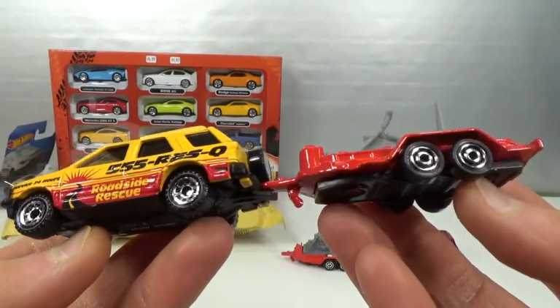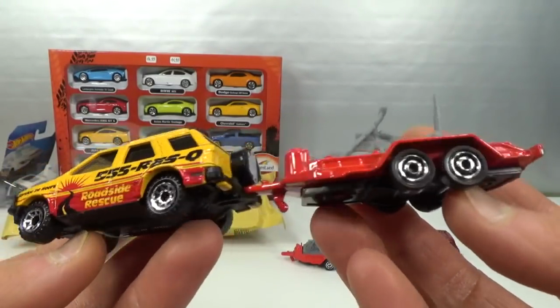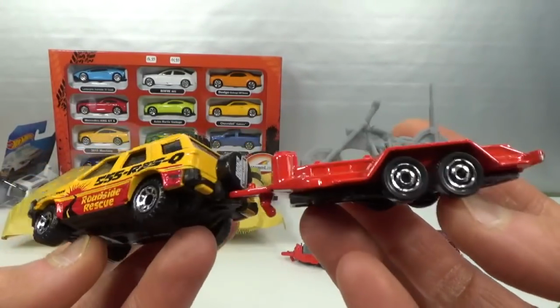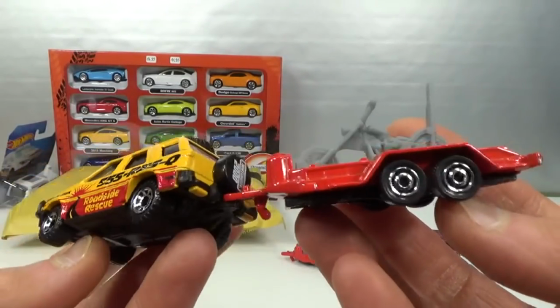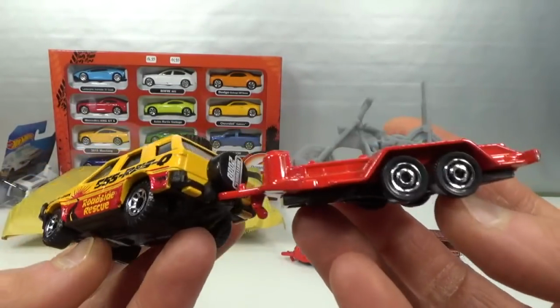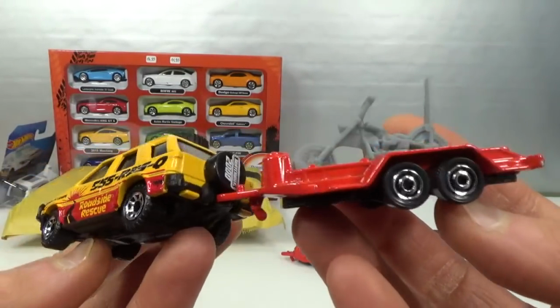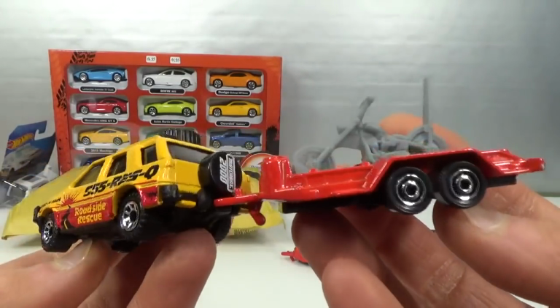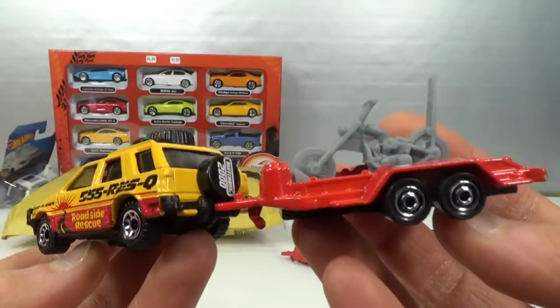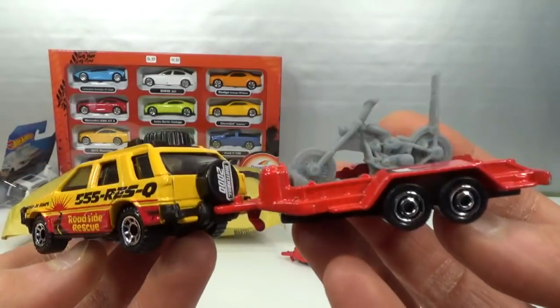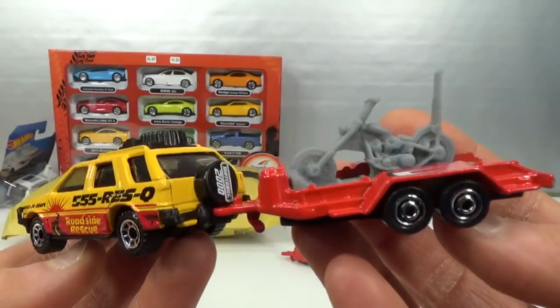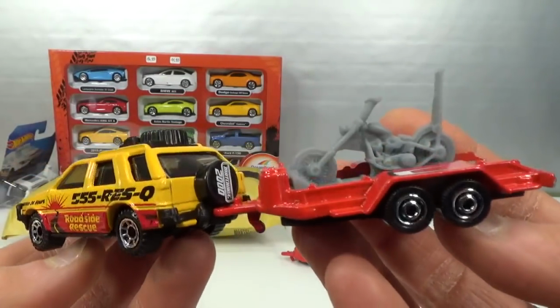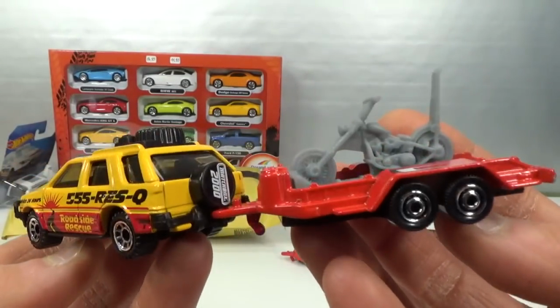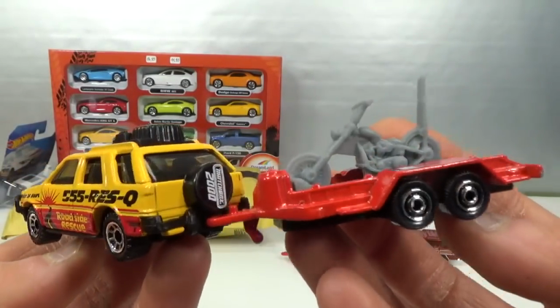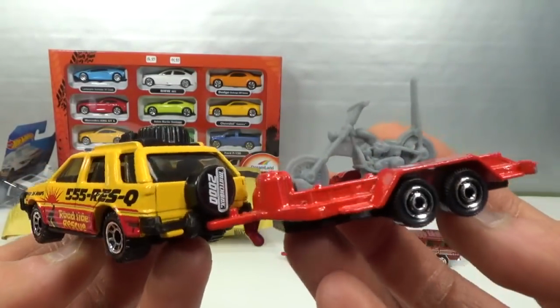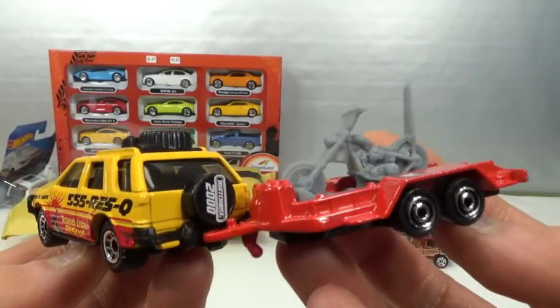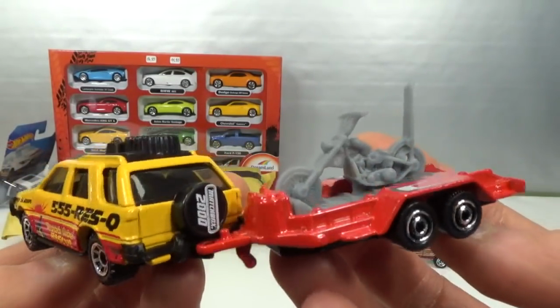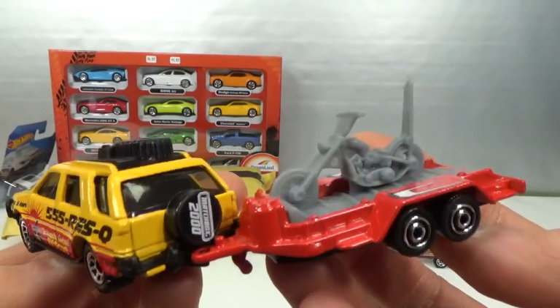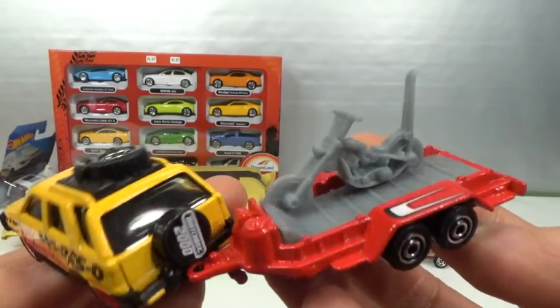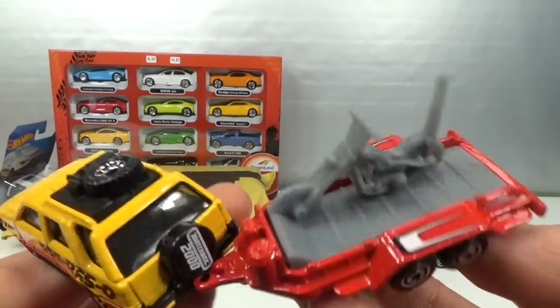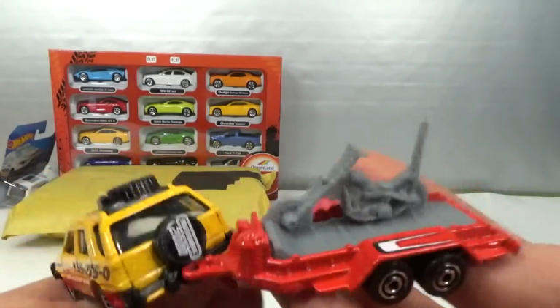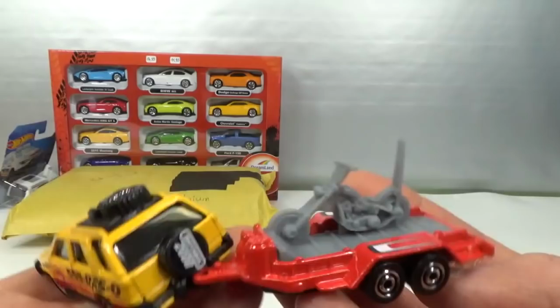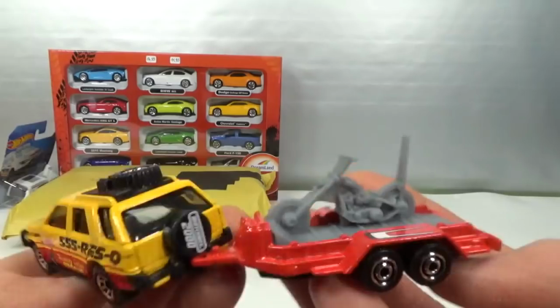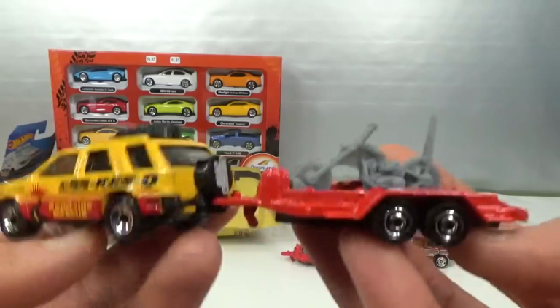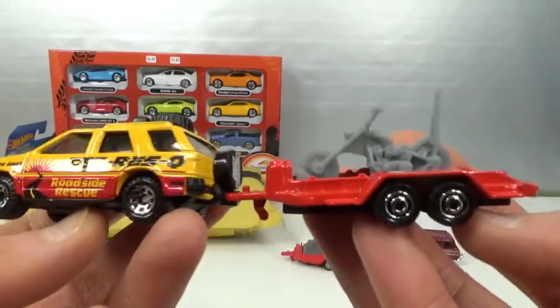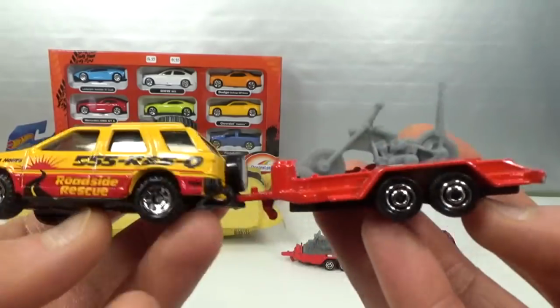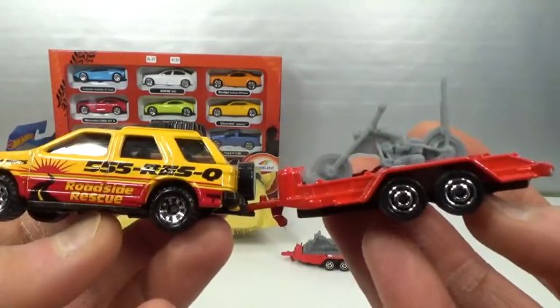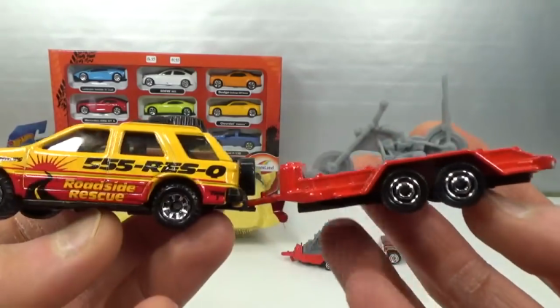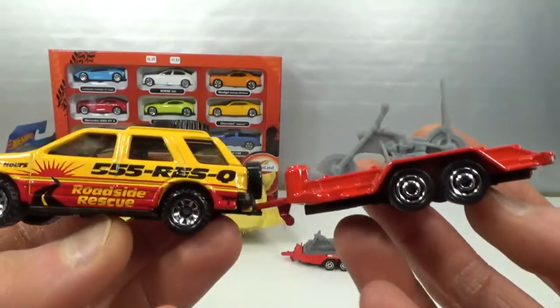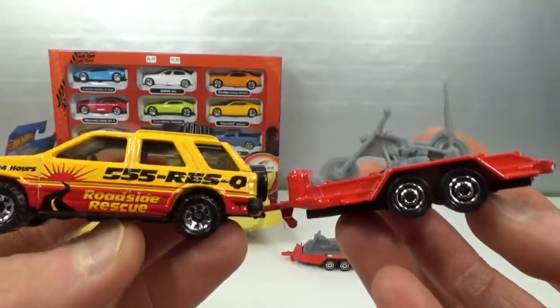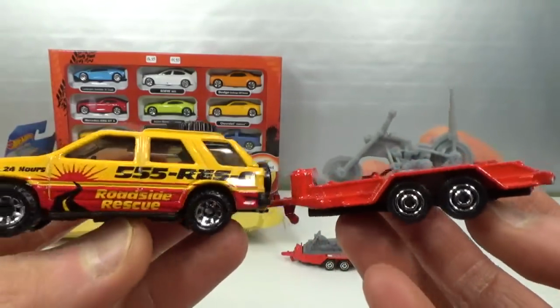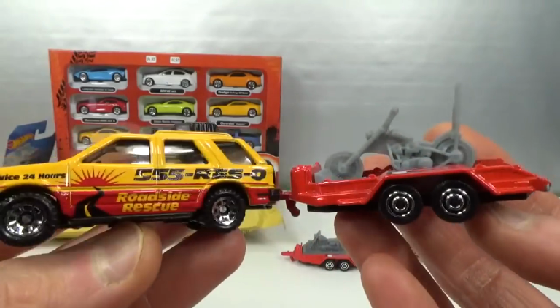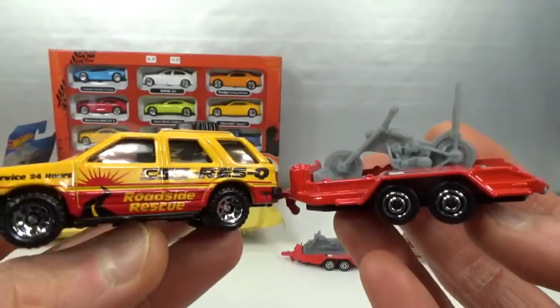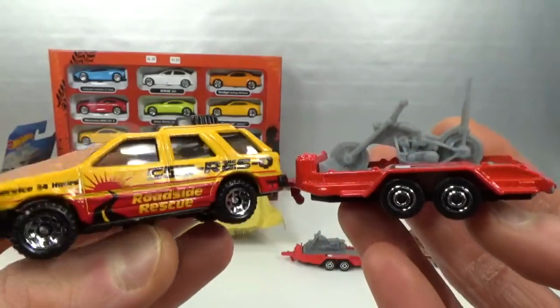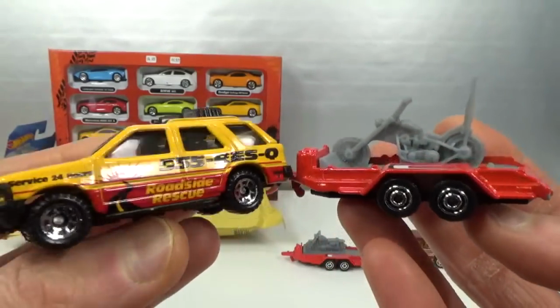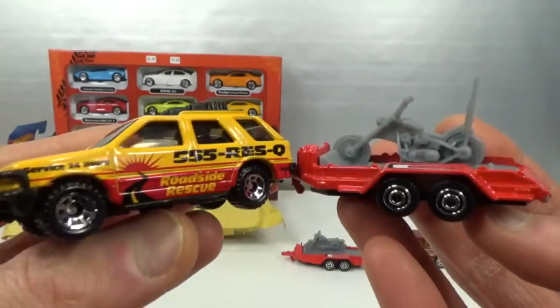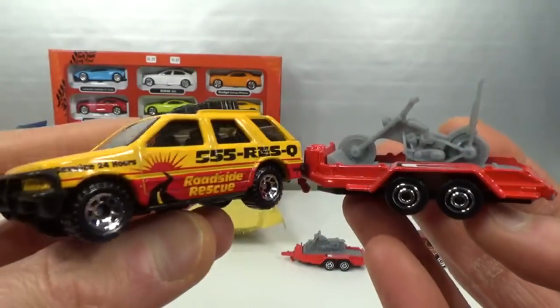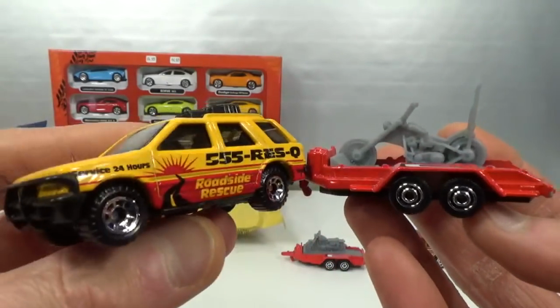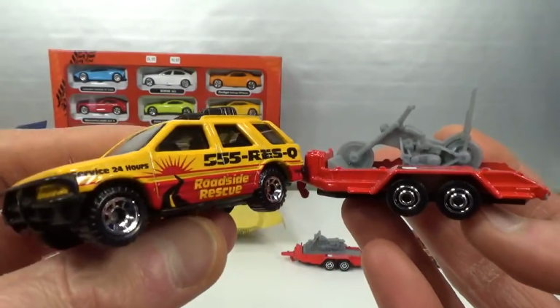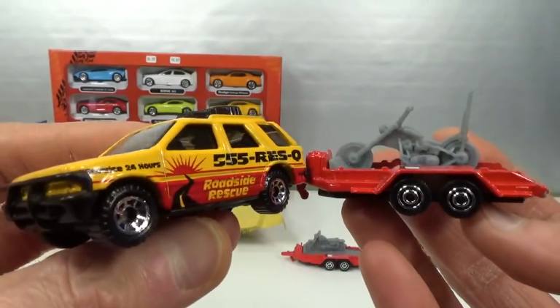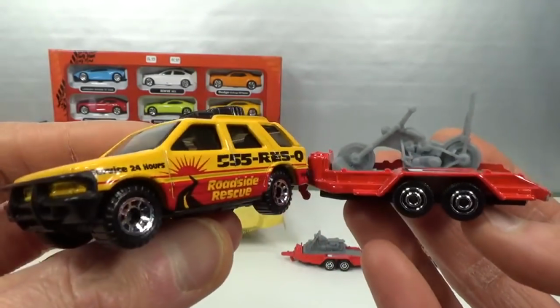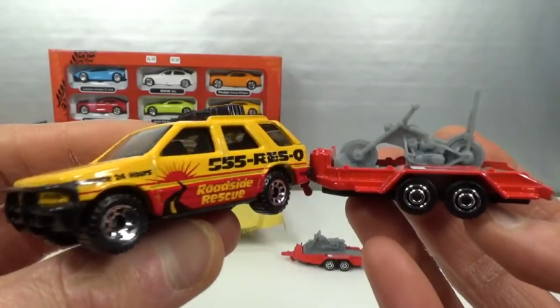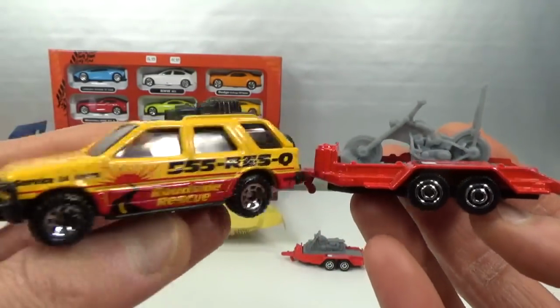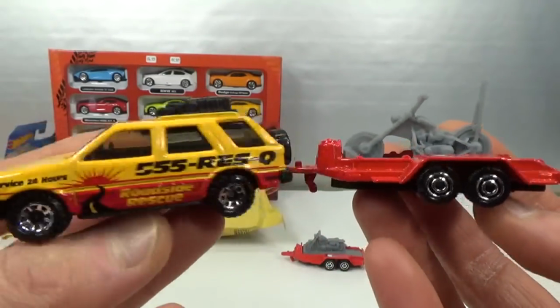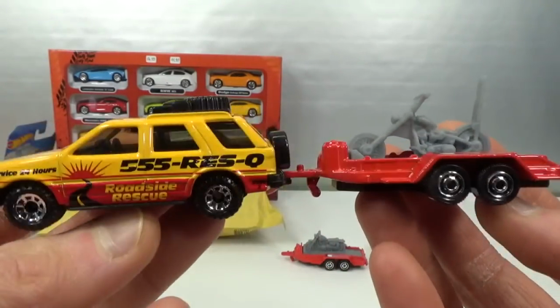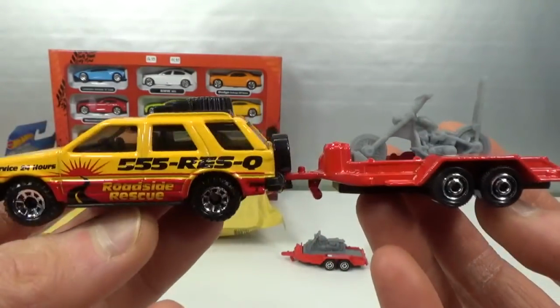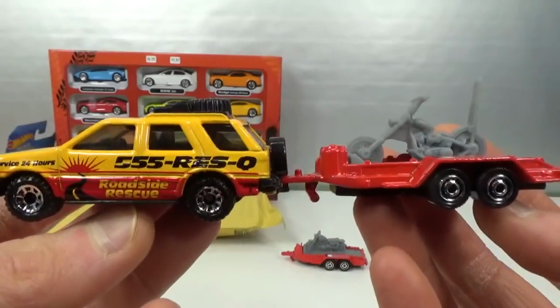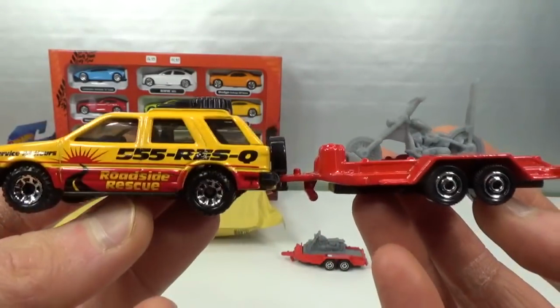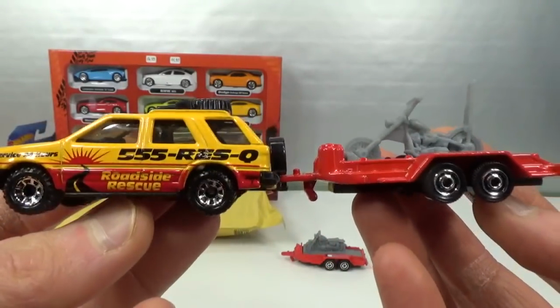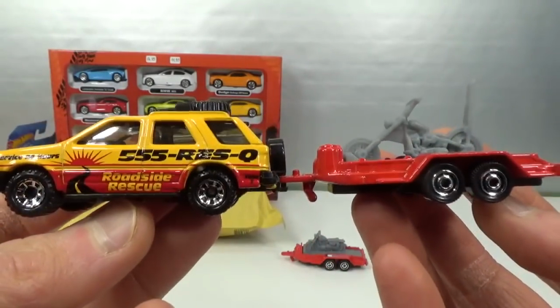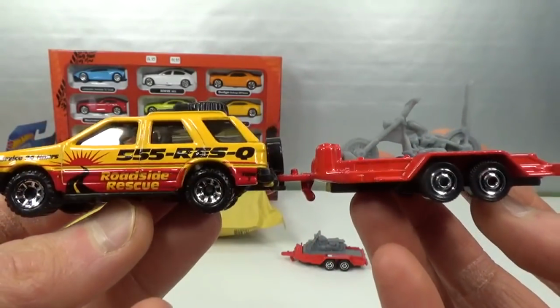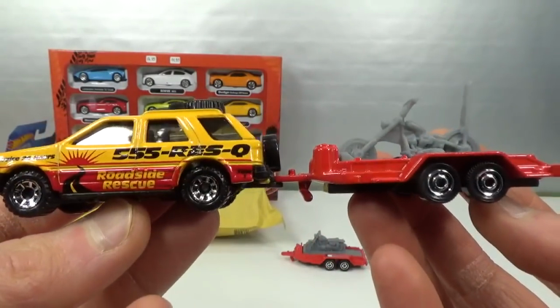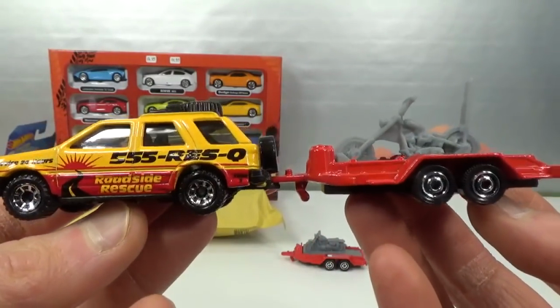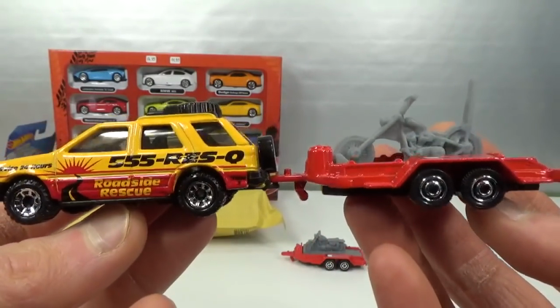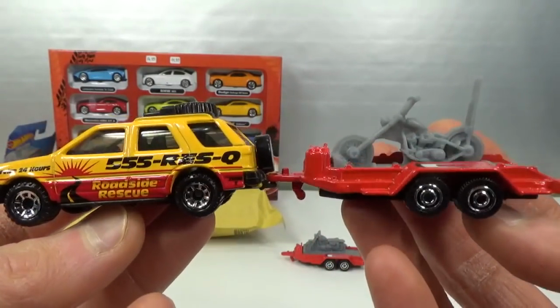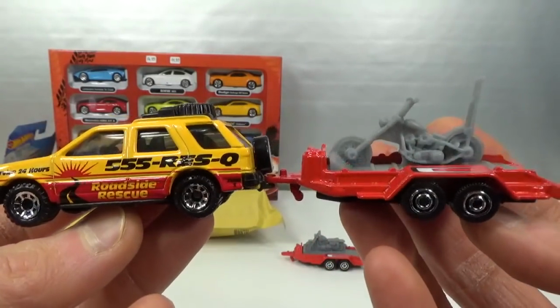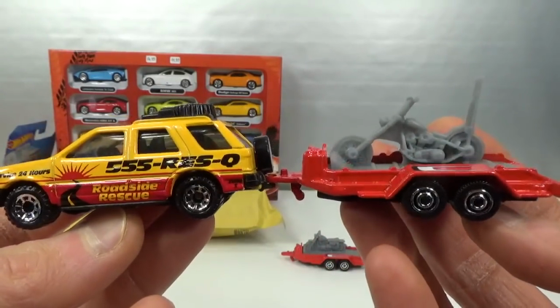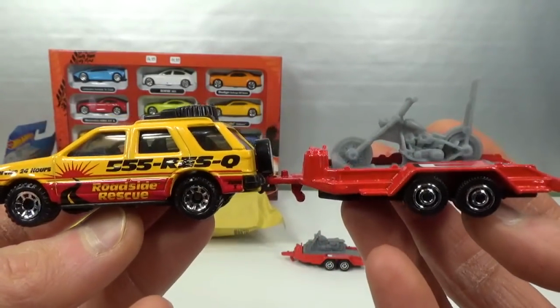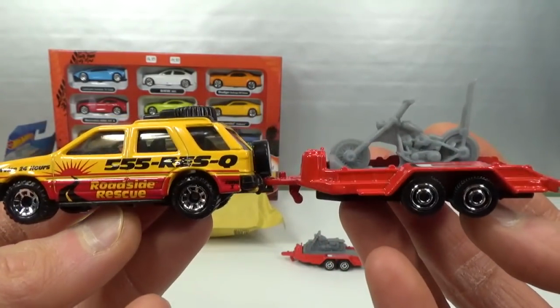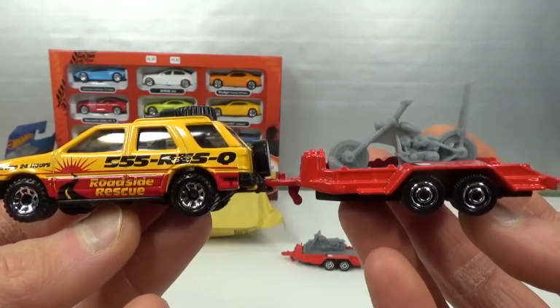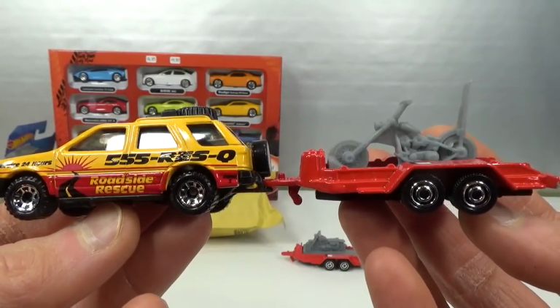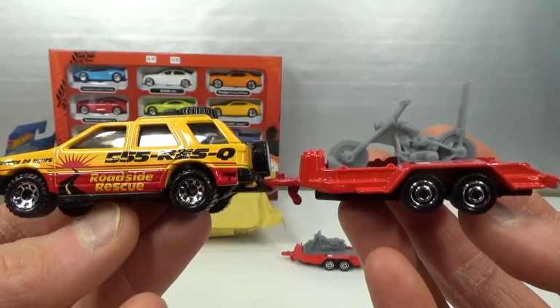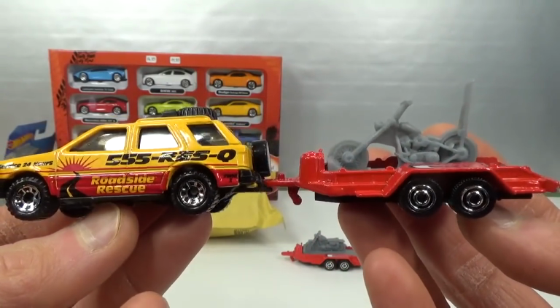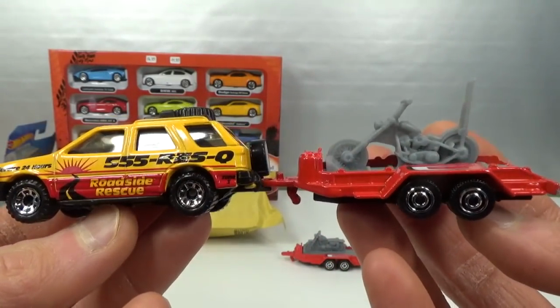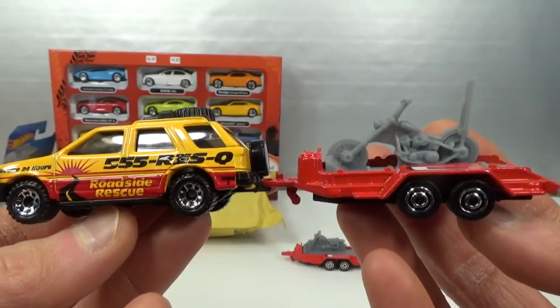Let me know what you think about this combo I made — I think it's pretty cool.